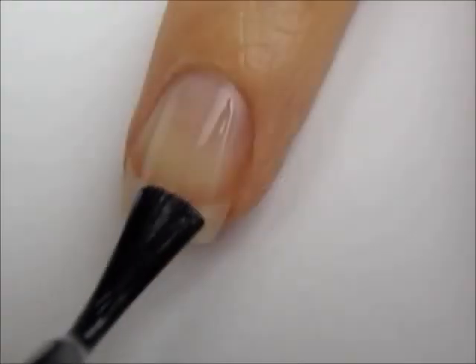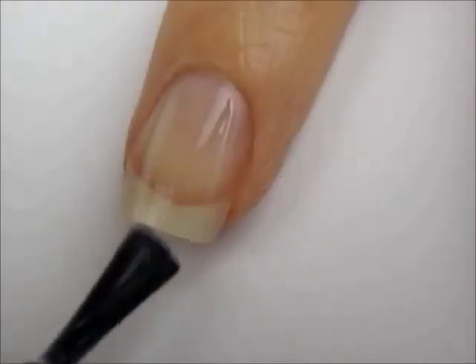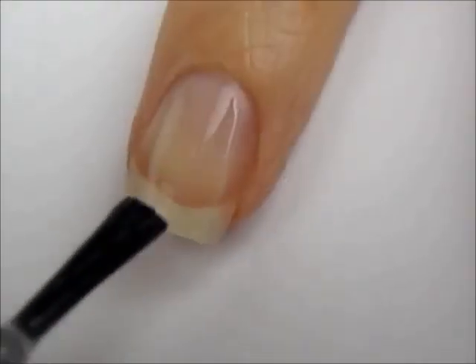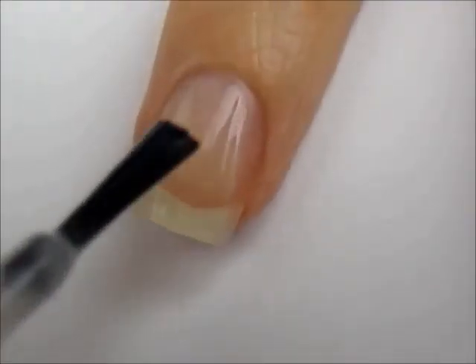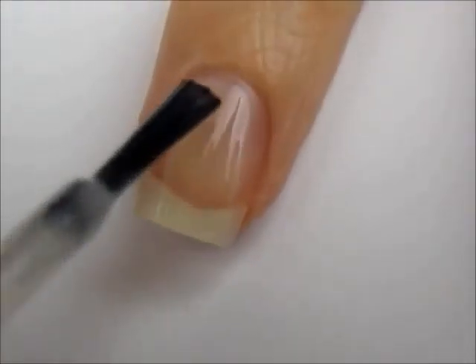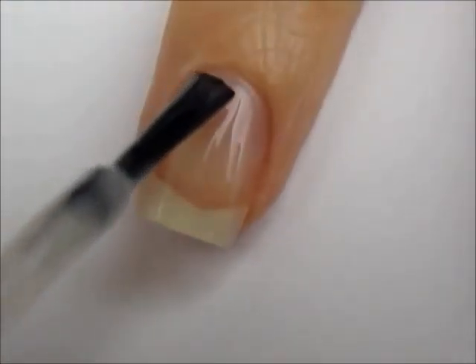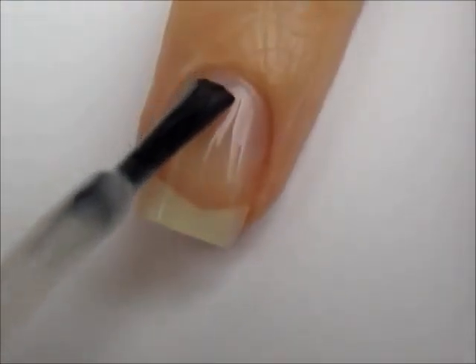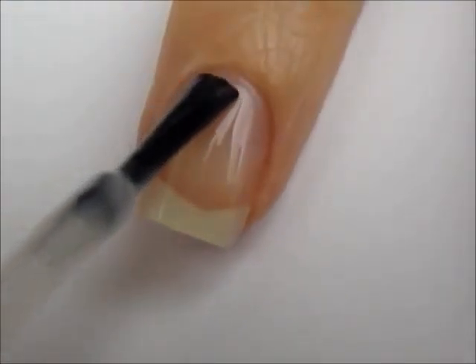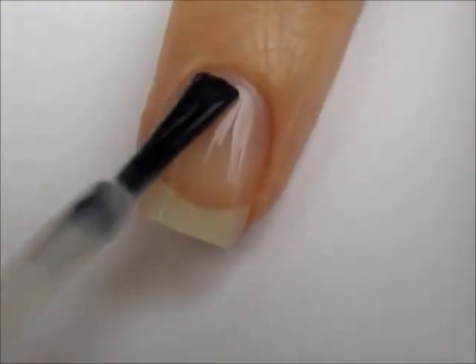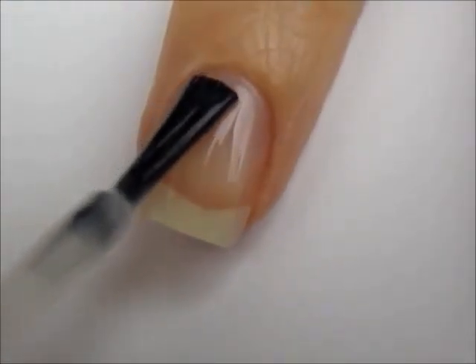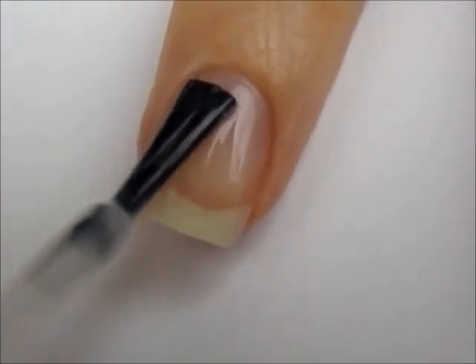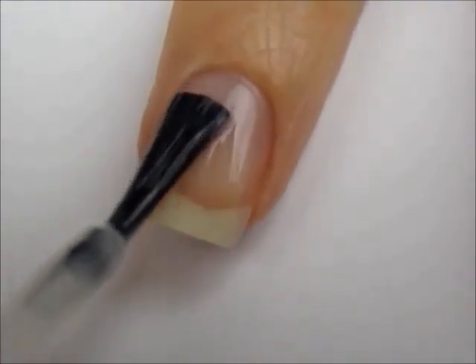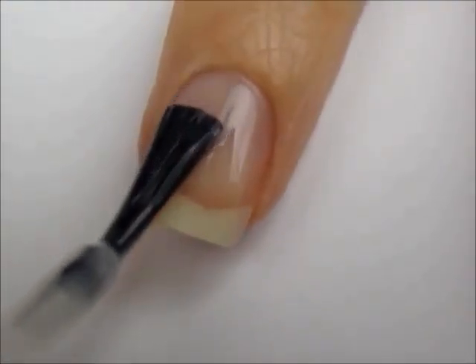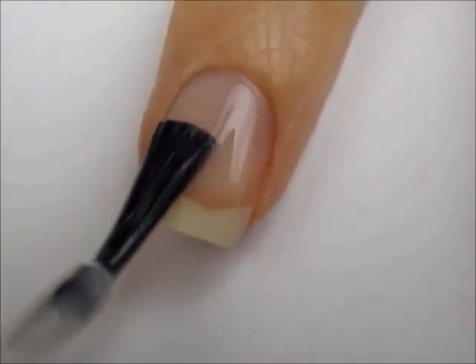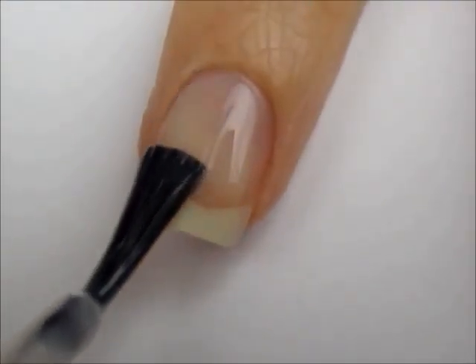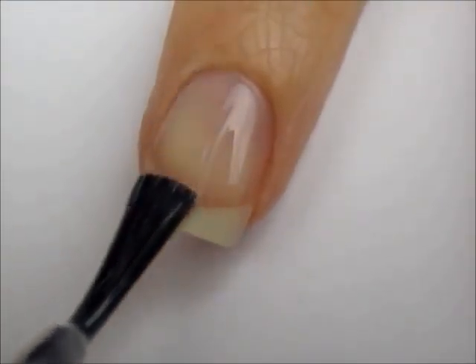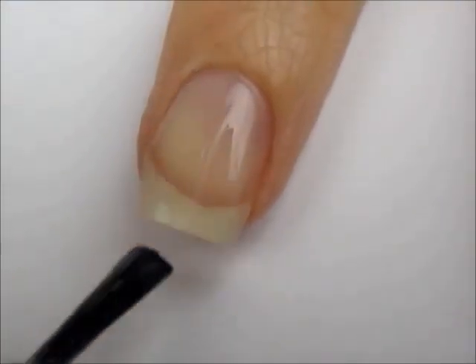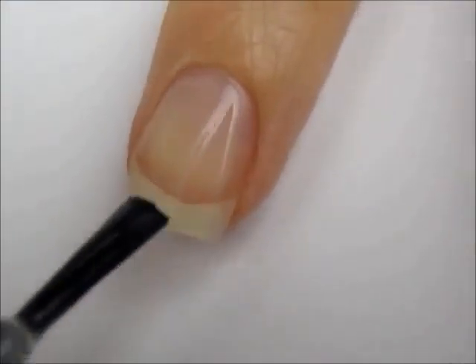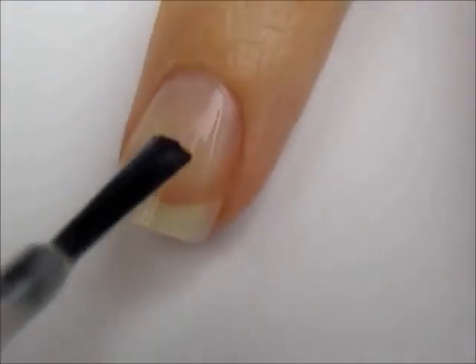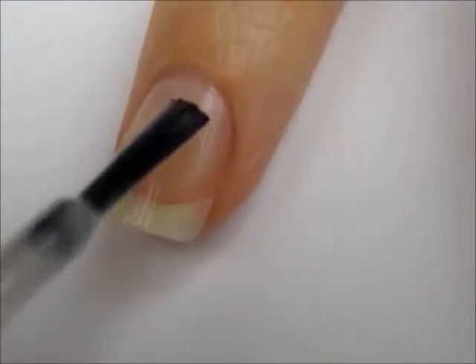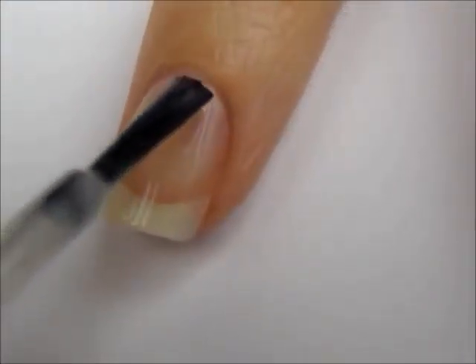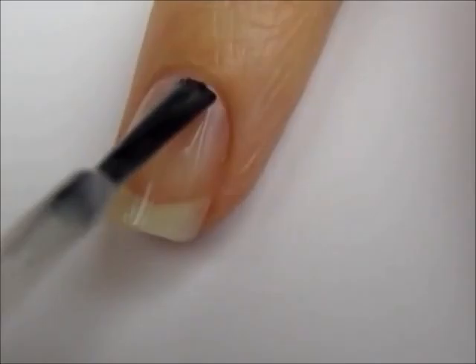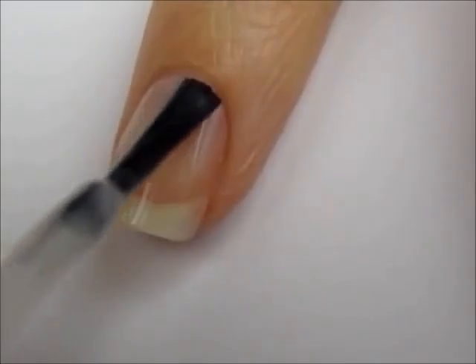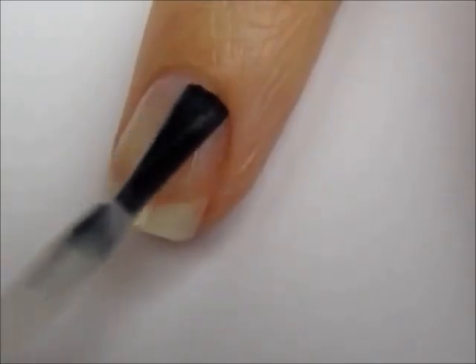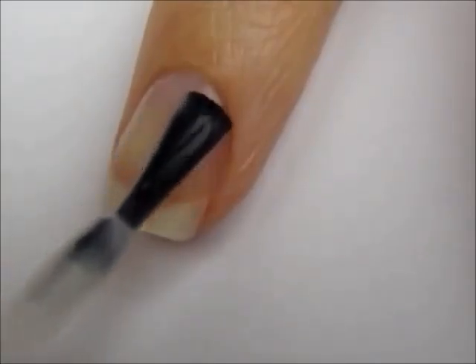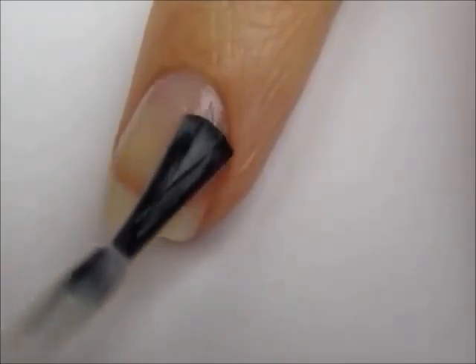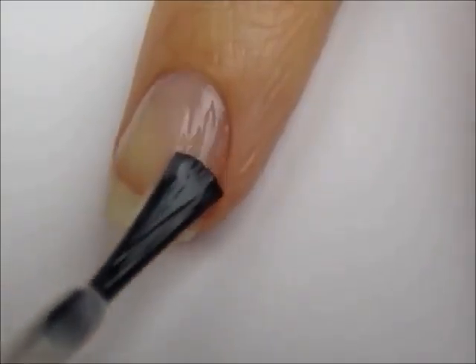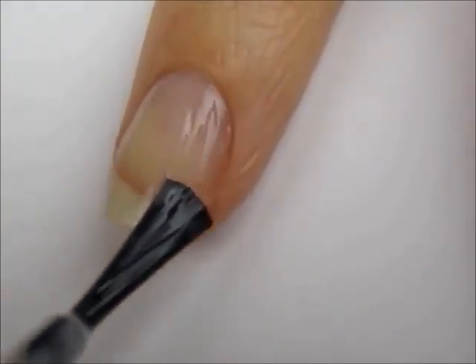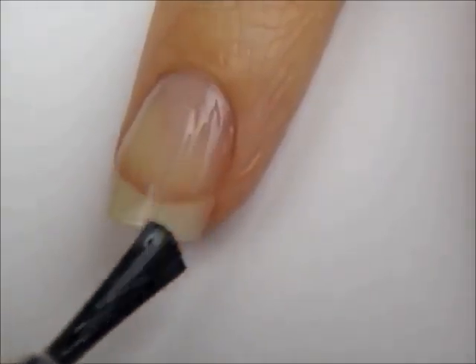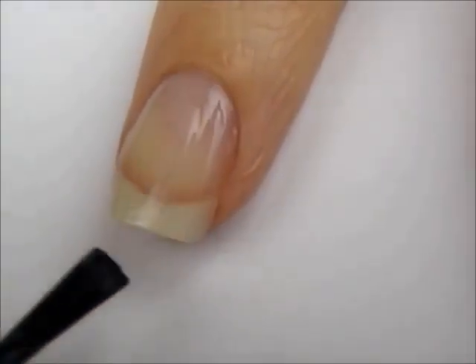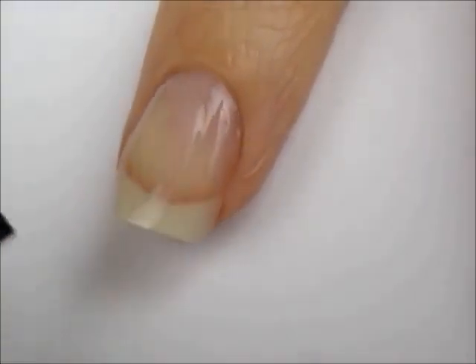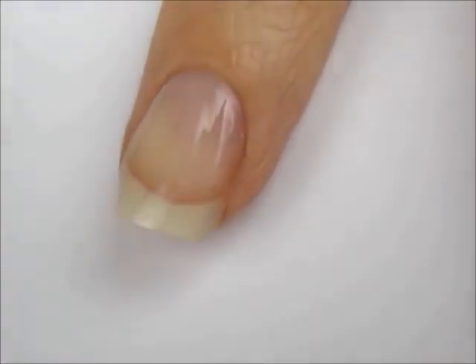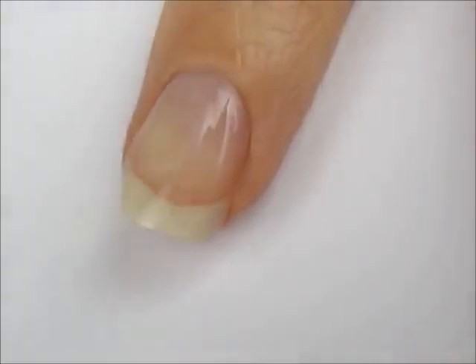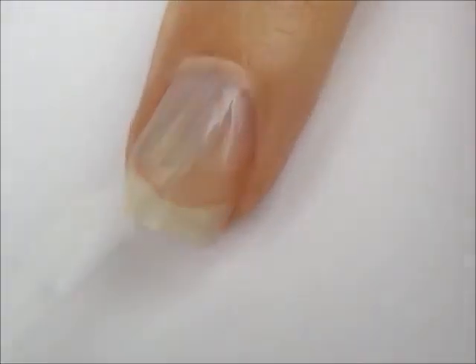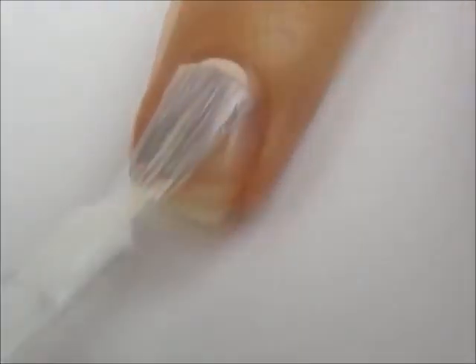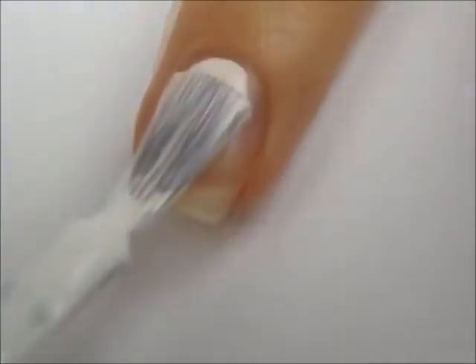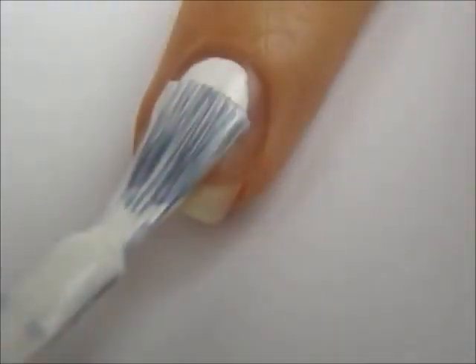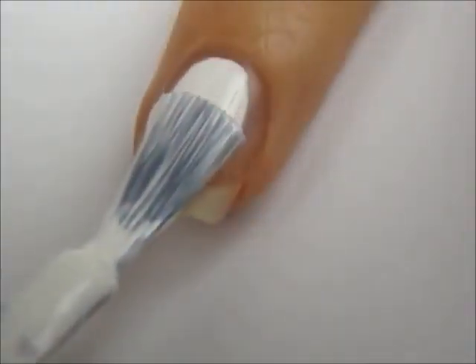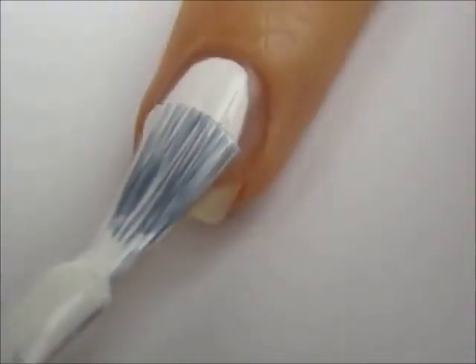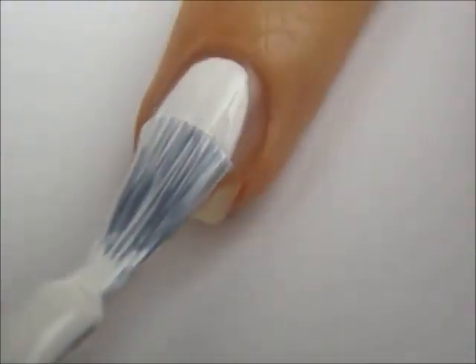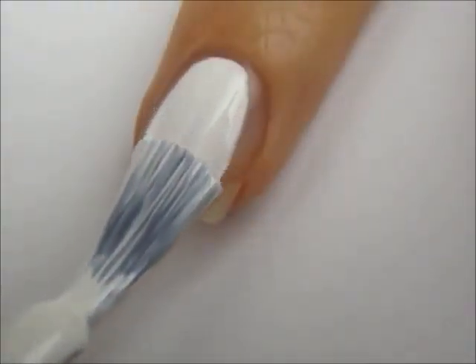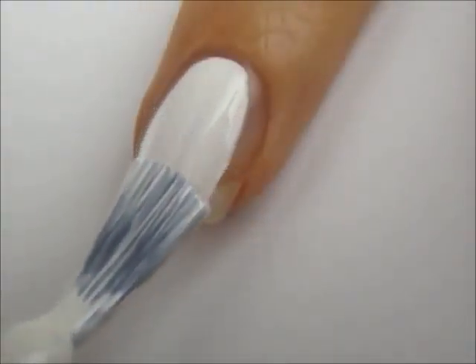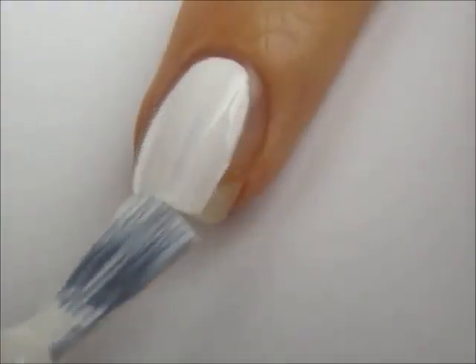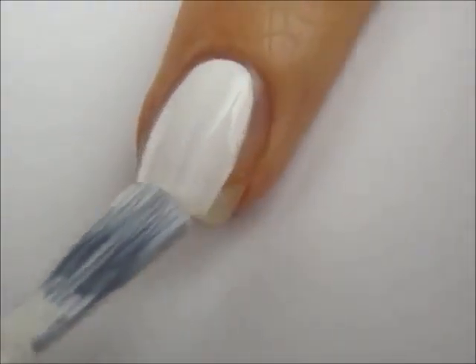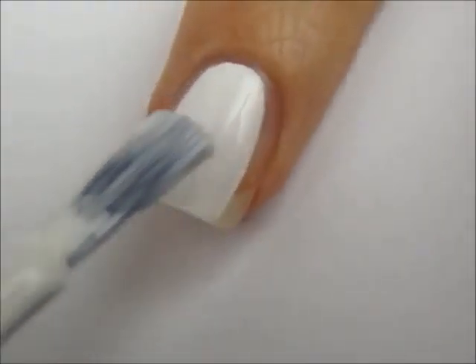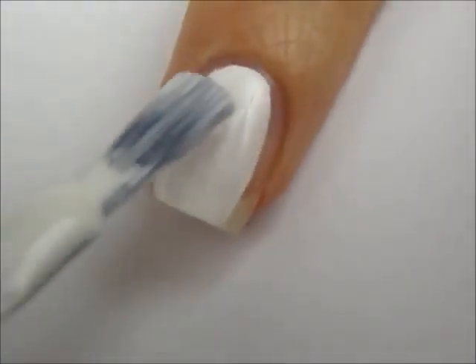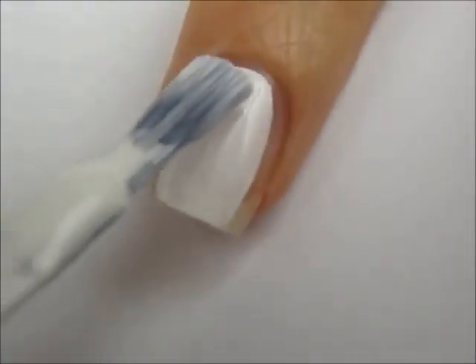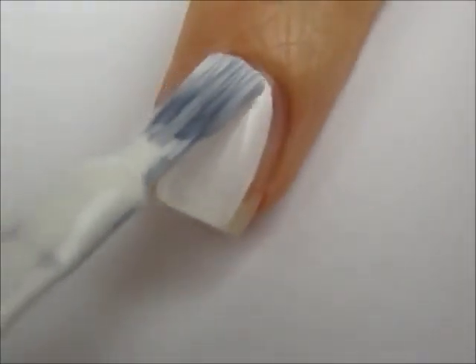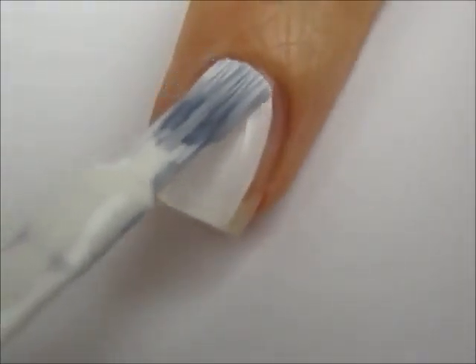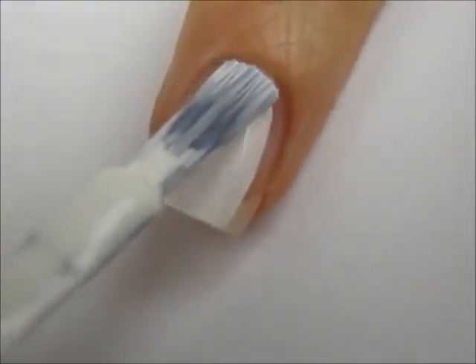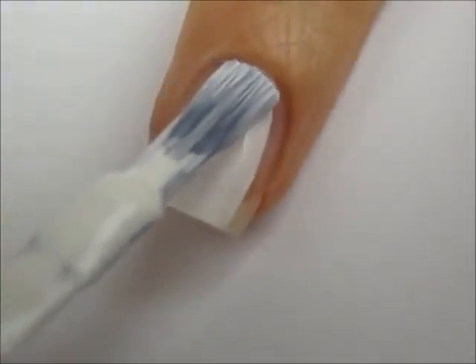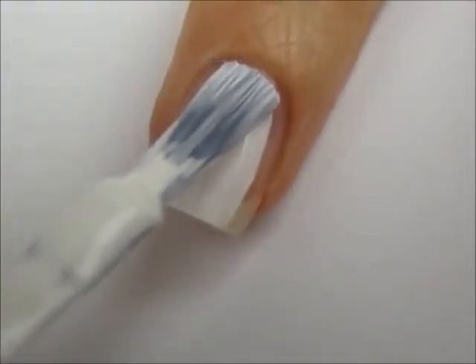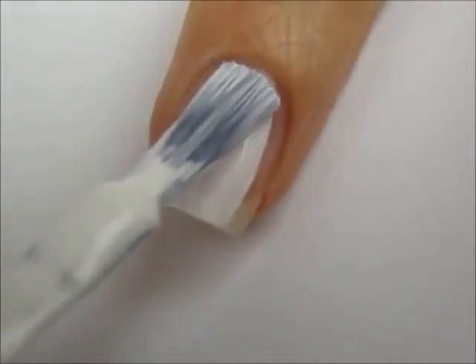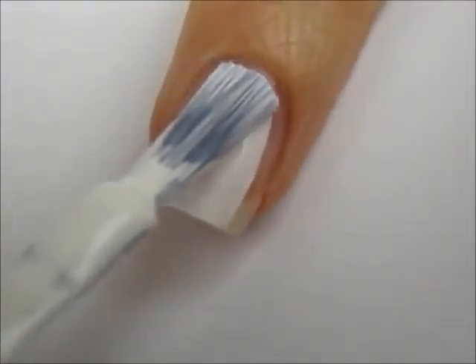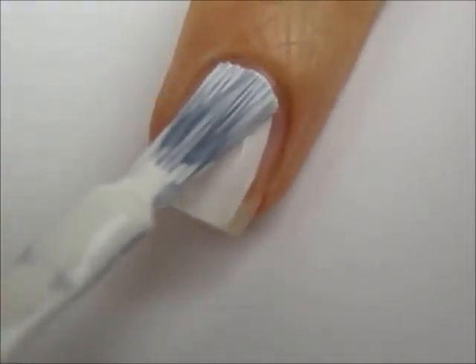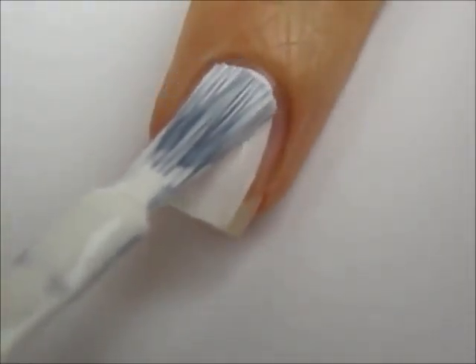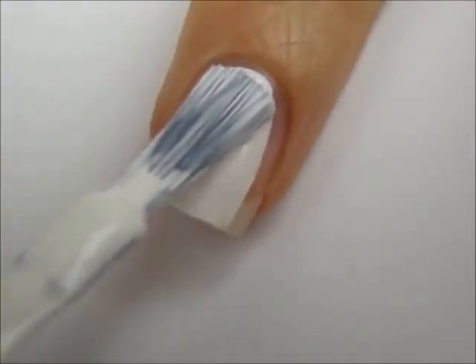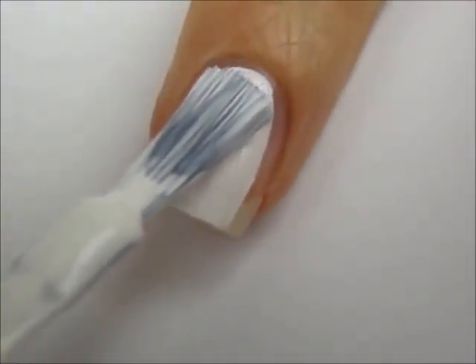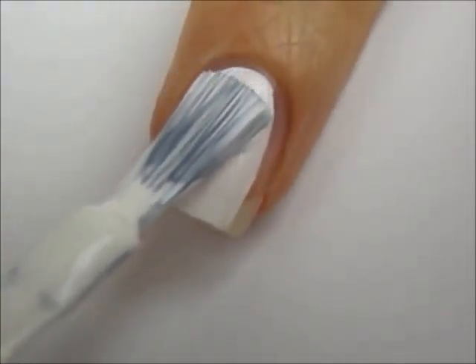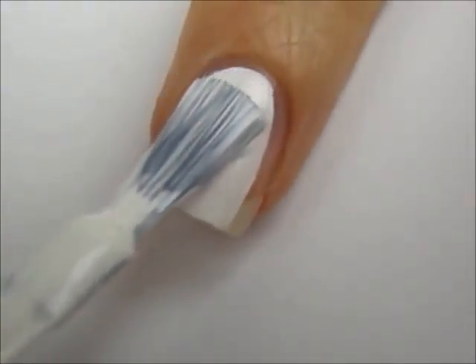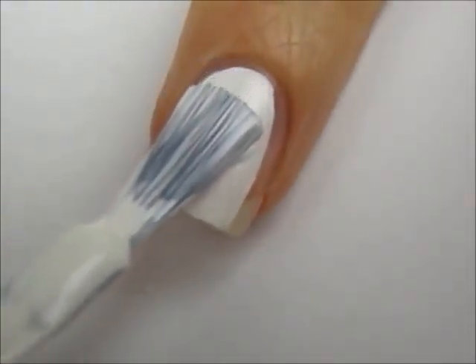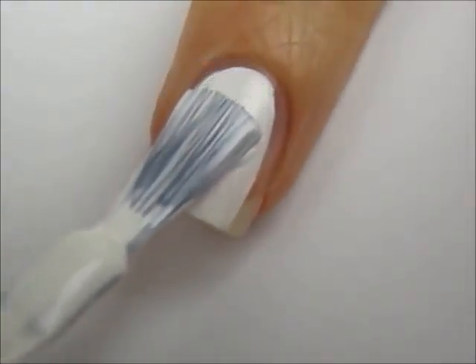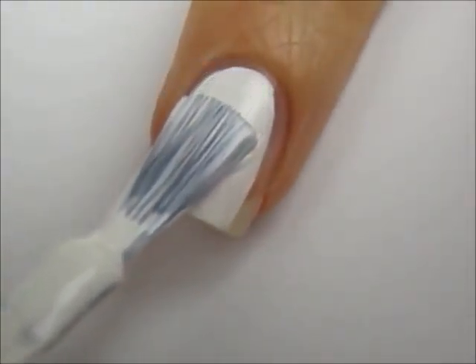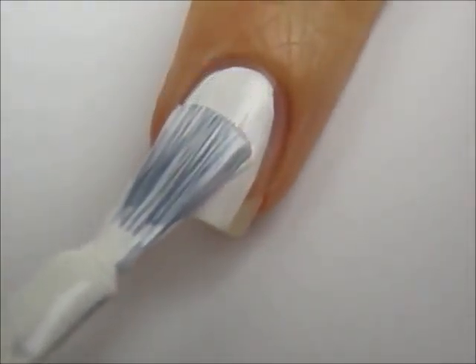Start off with a base coat to protect your natural nails. Next, paint your nails two coats of white.